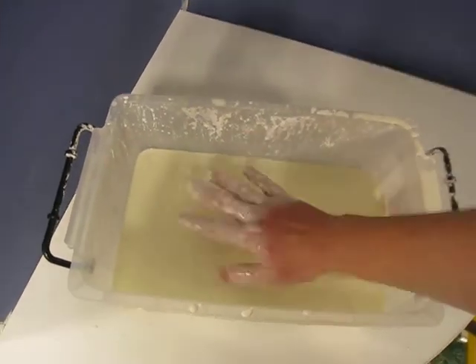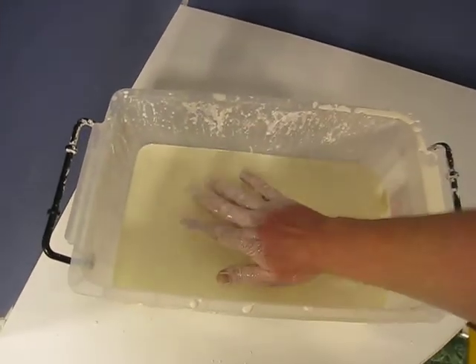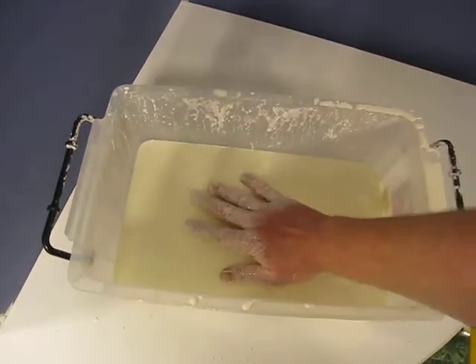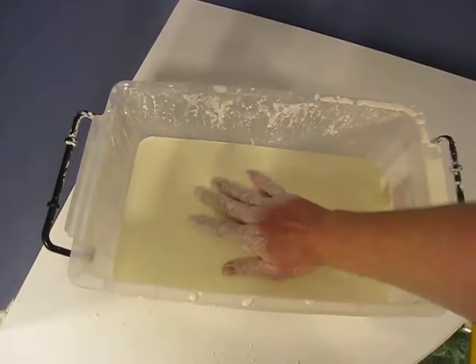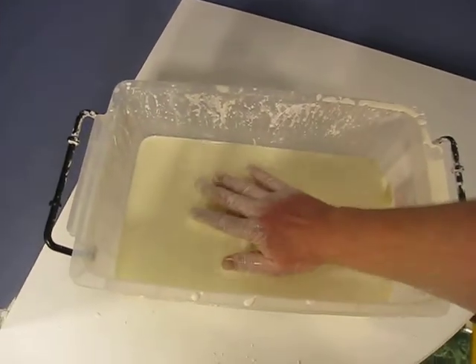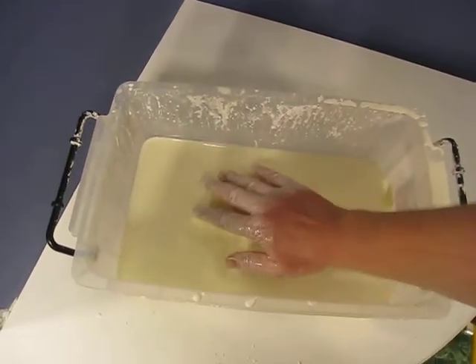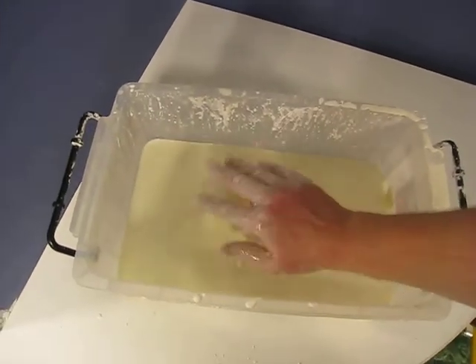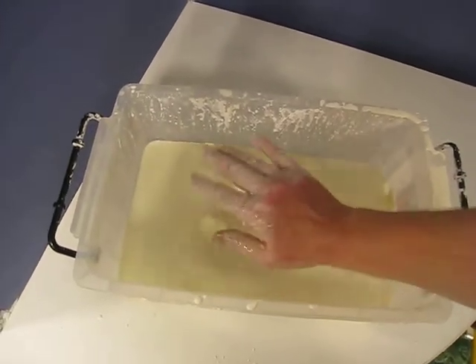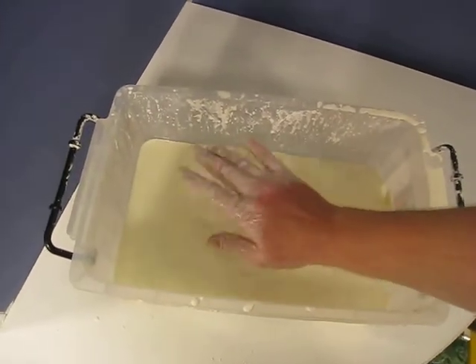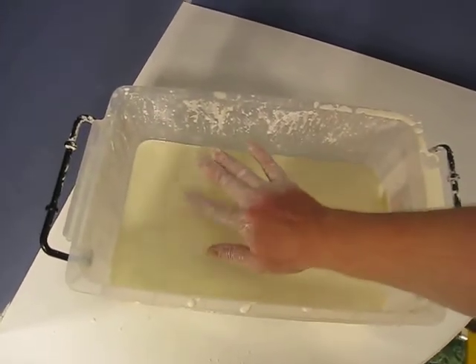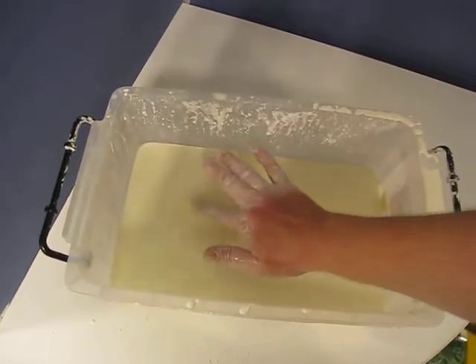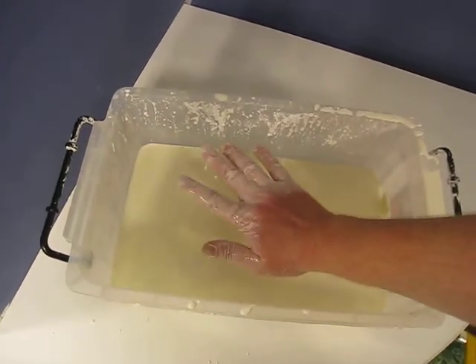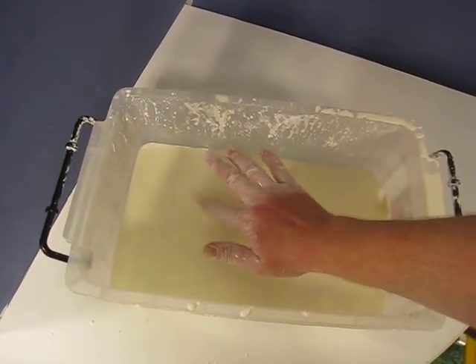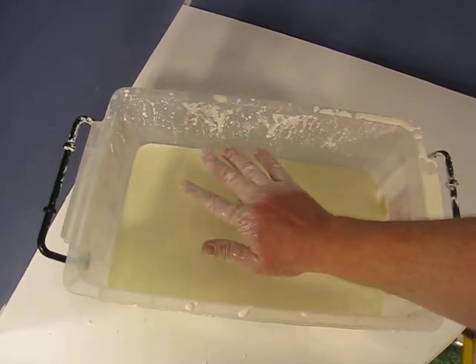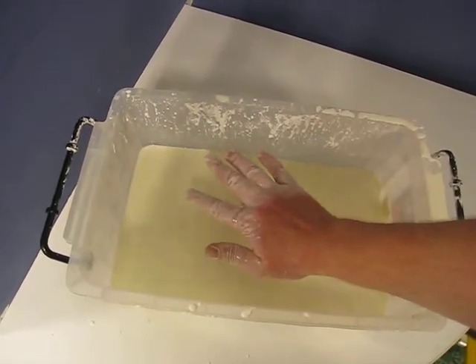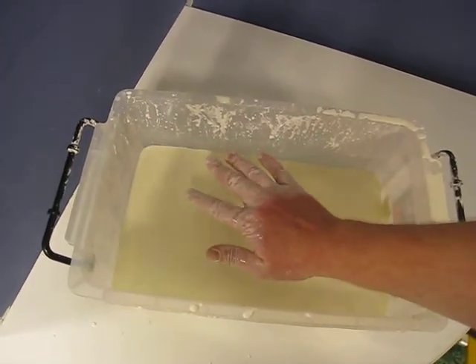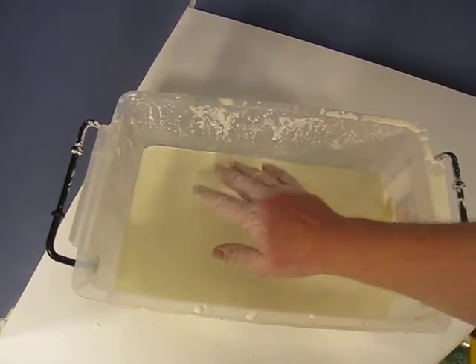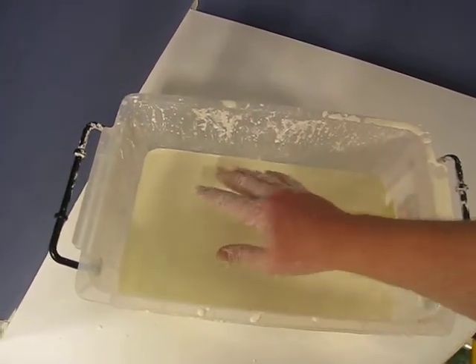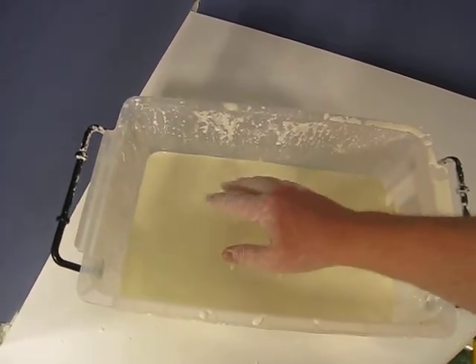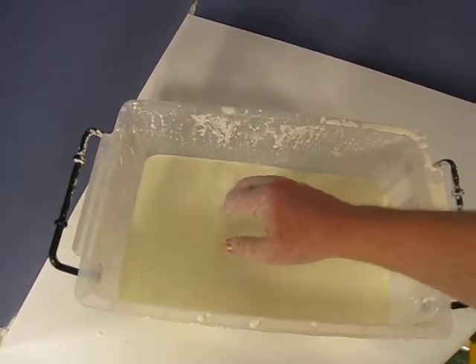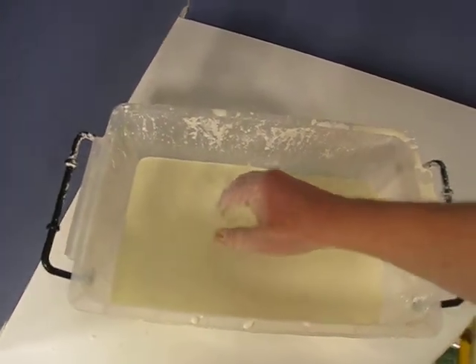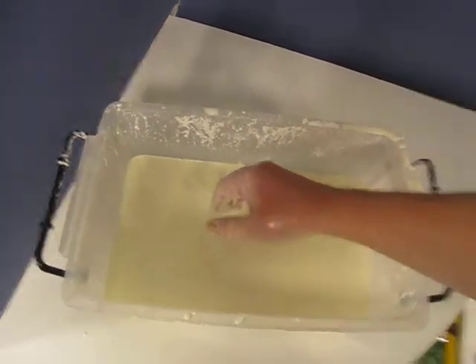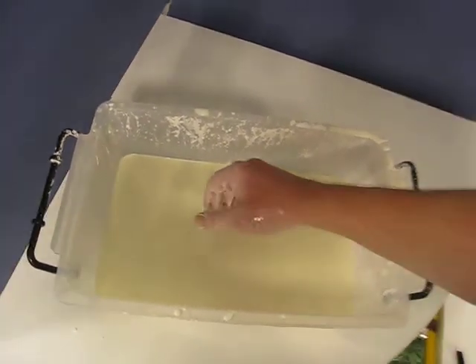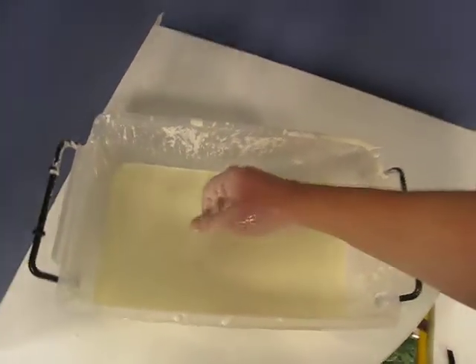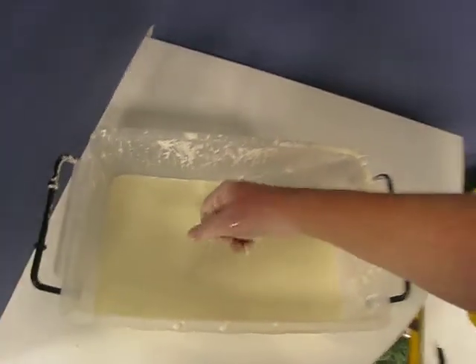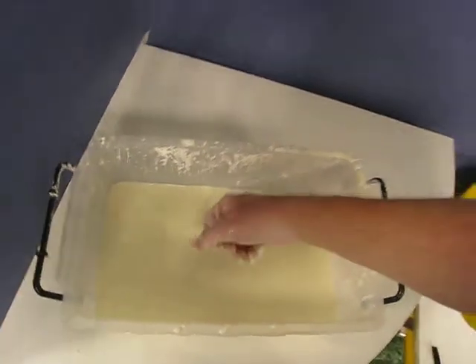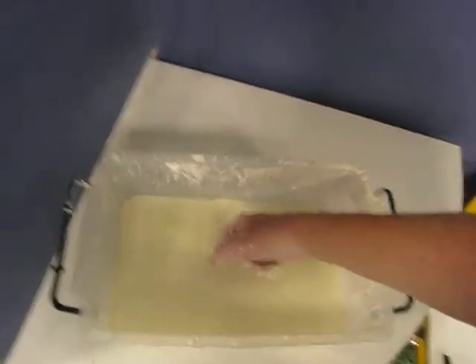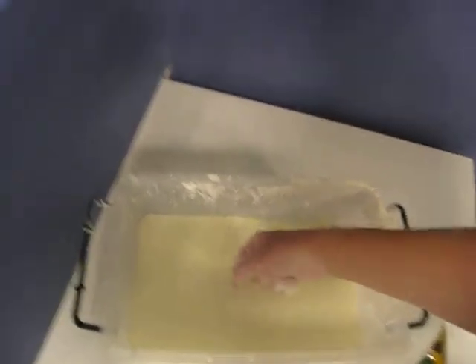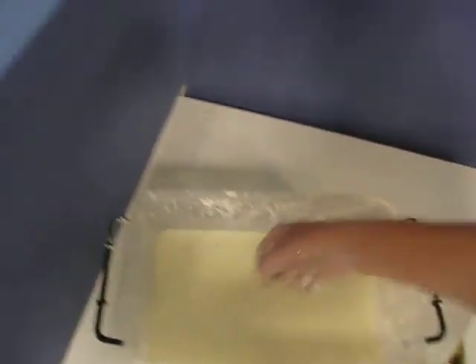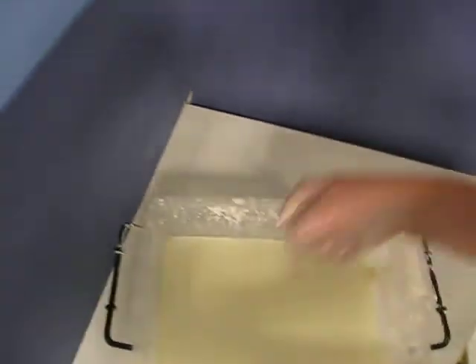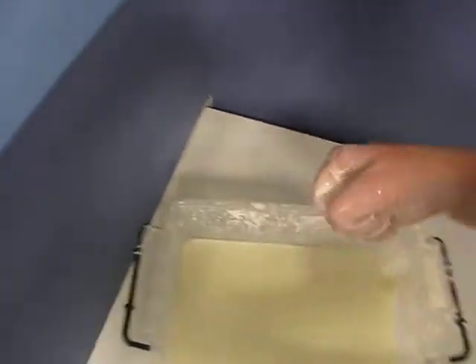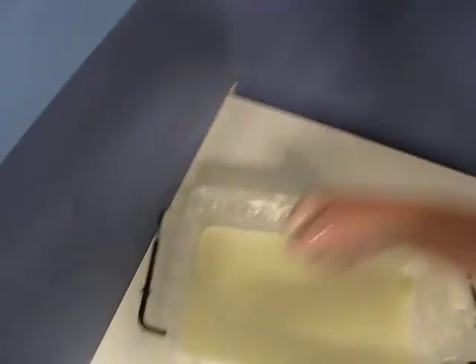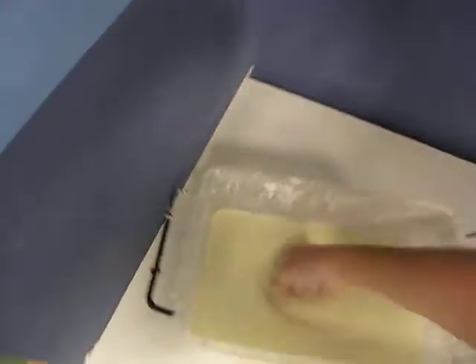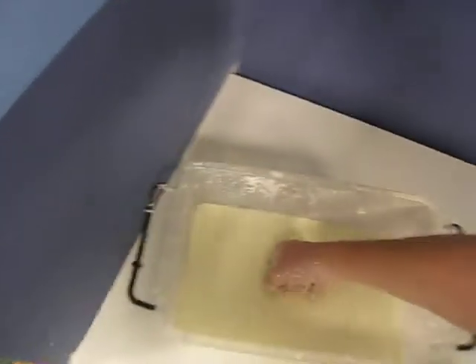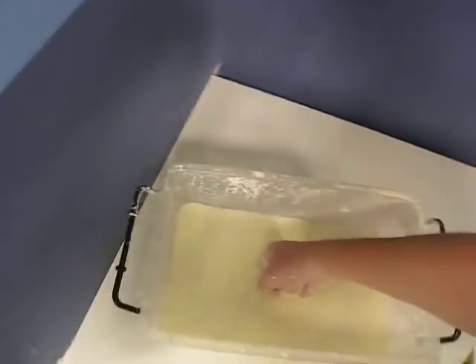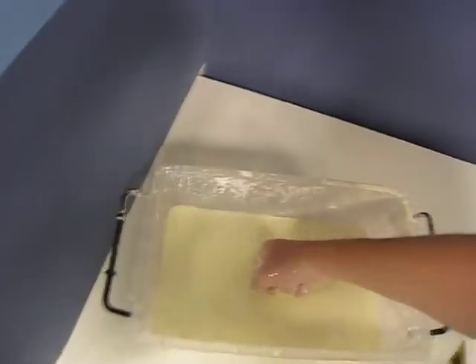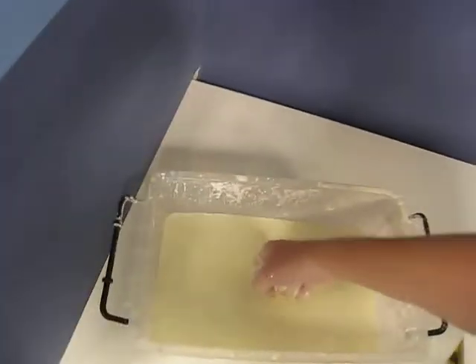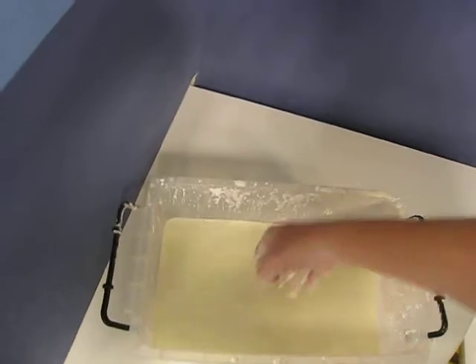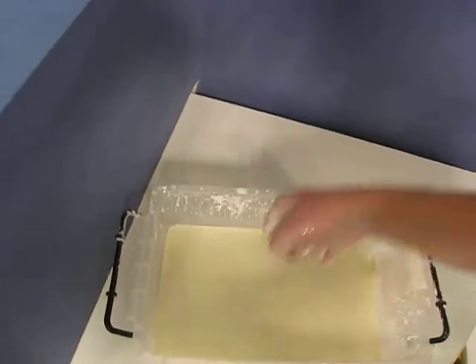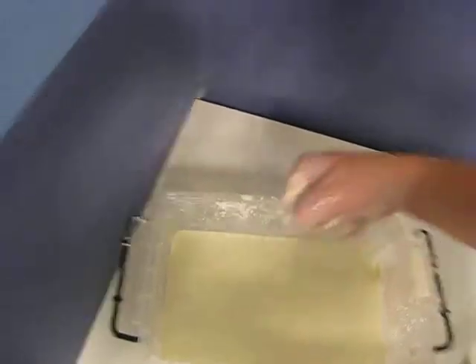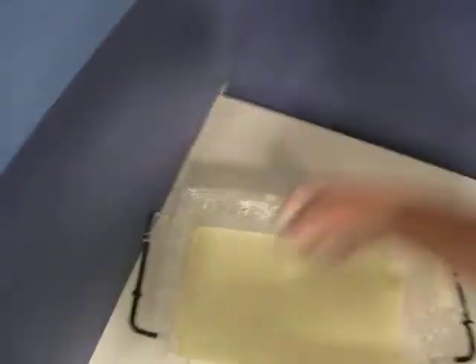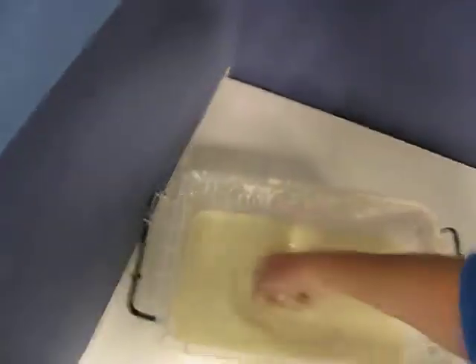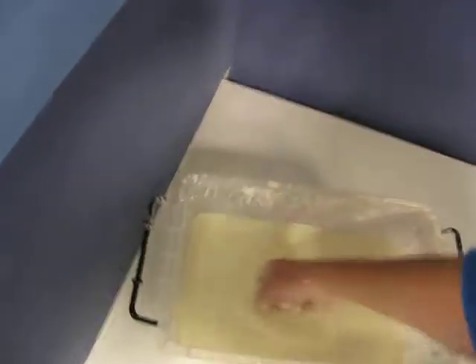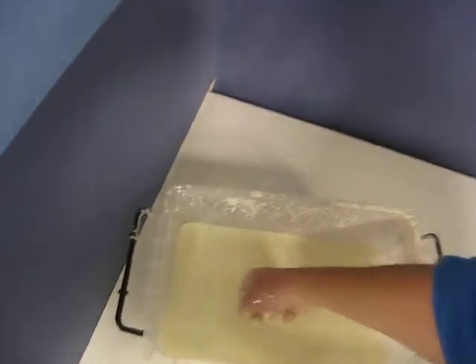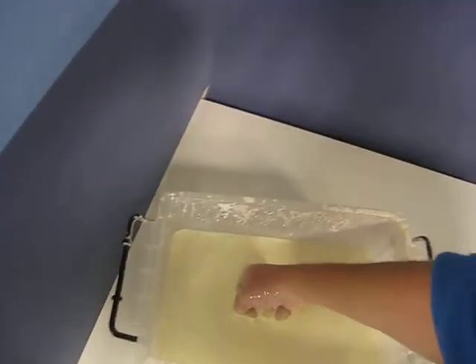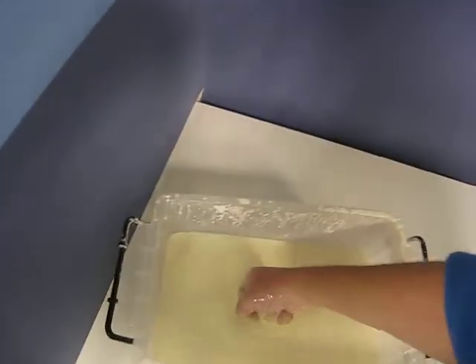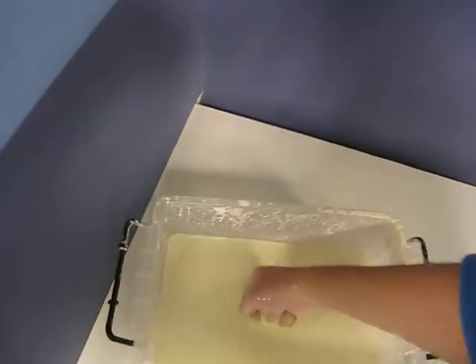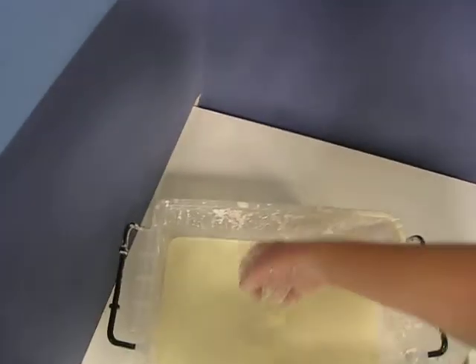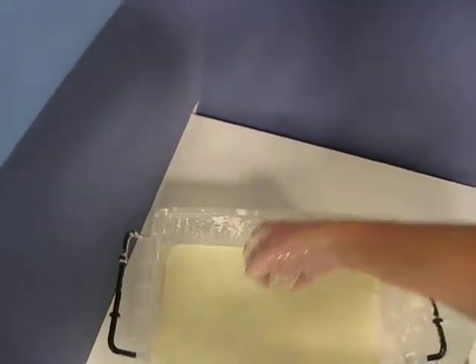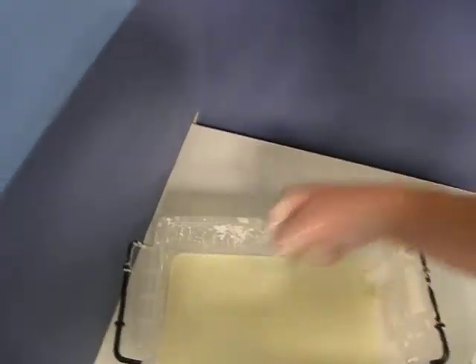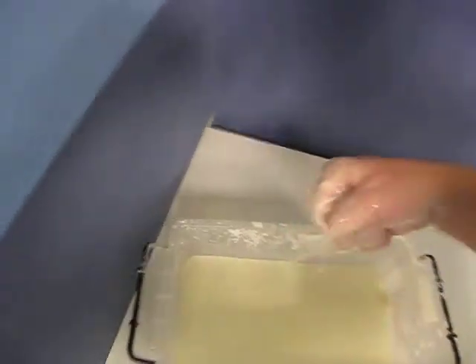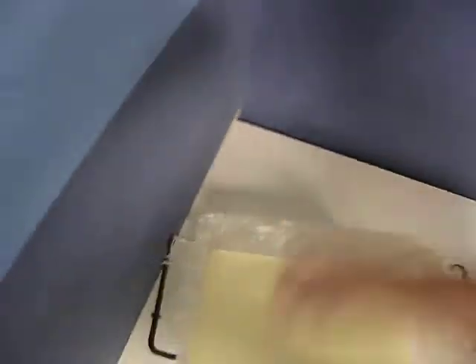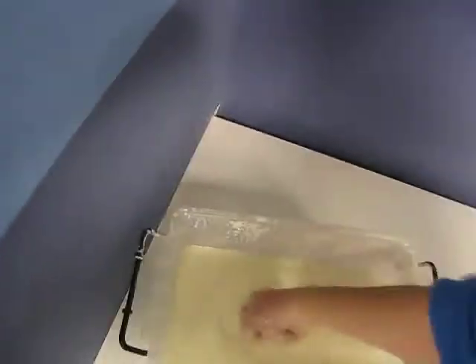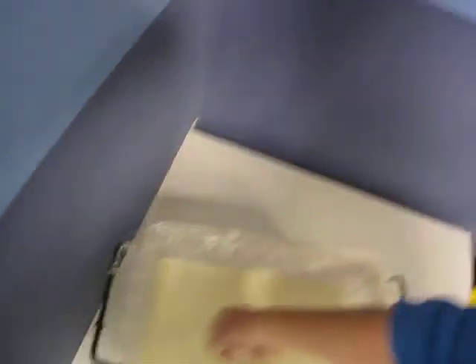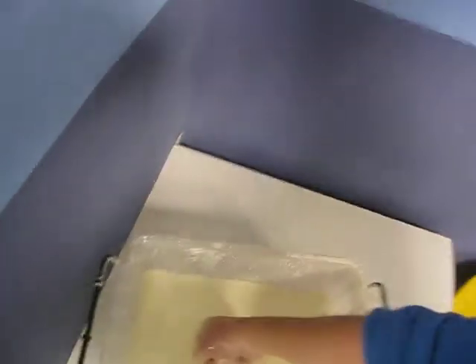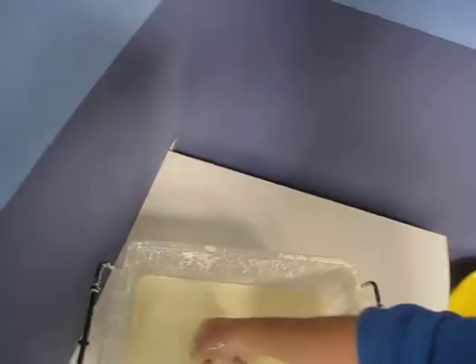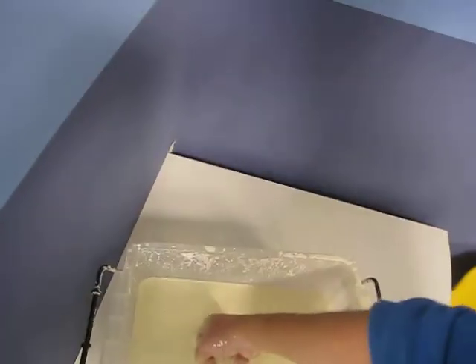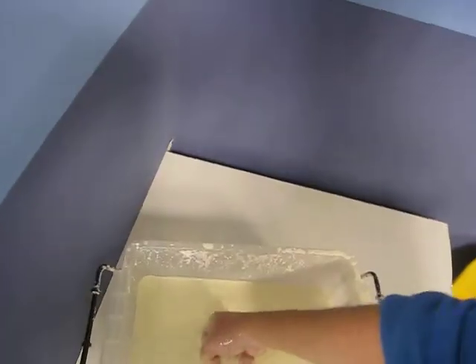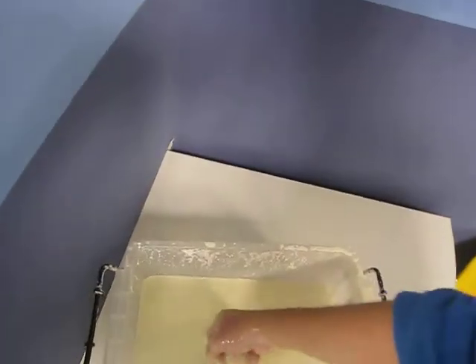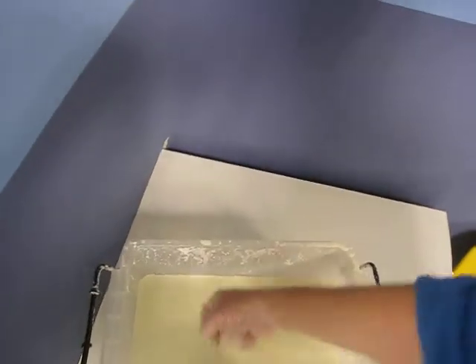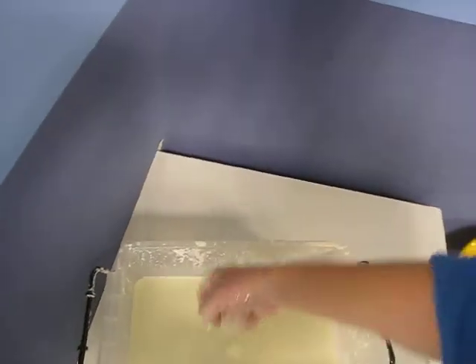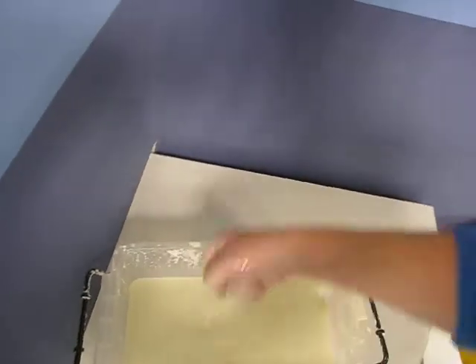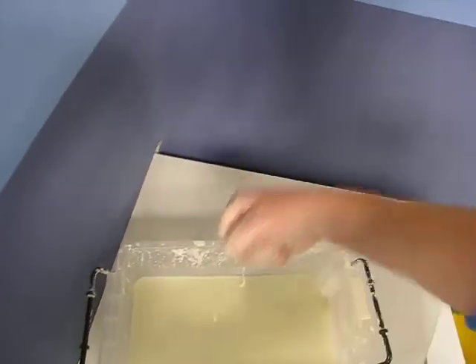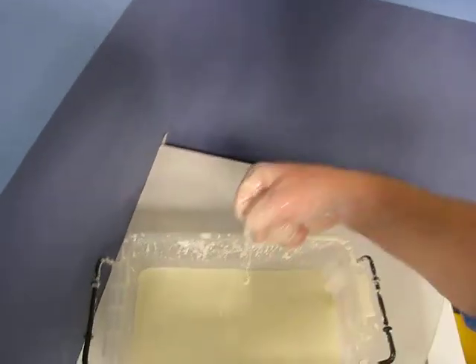So you see how... Now watch if I punch it. No splash.